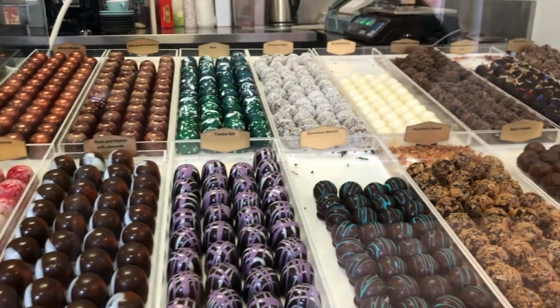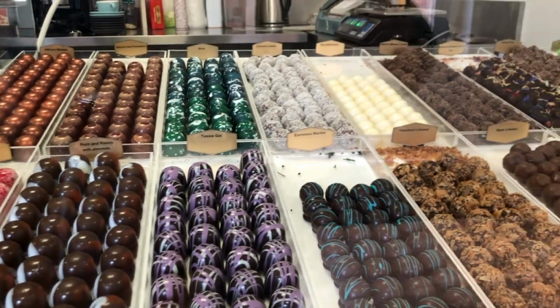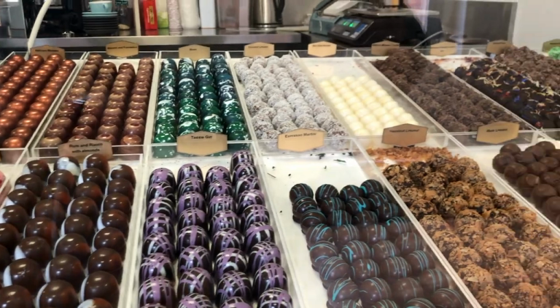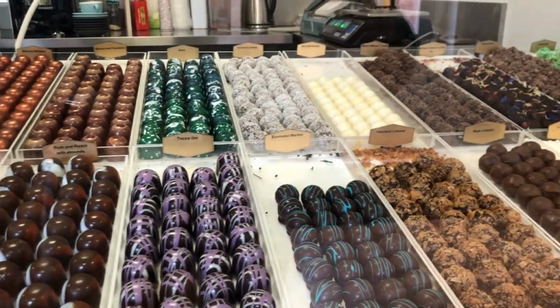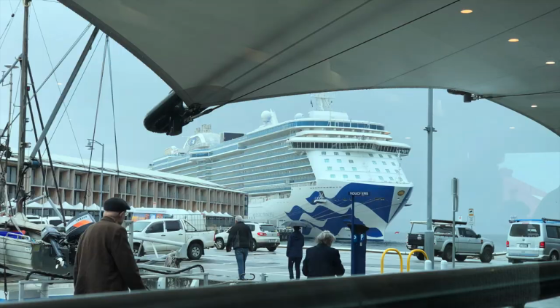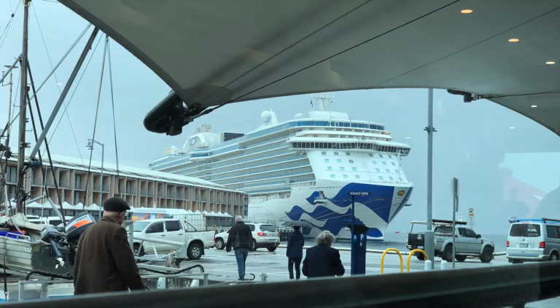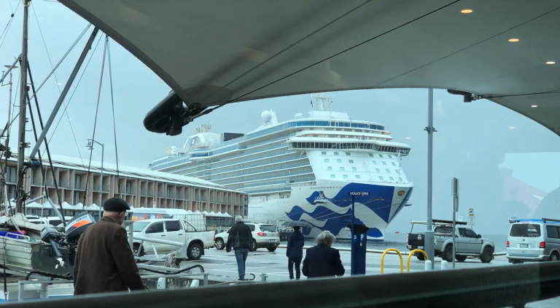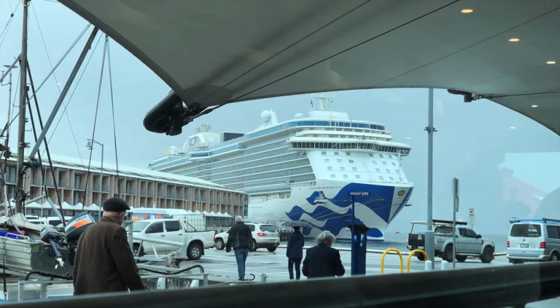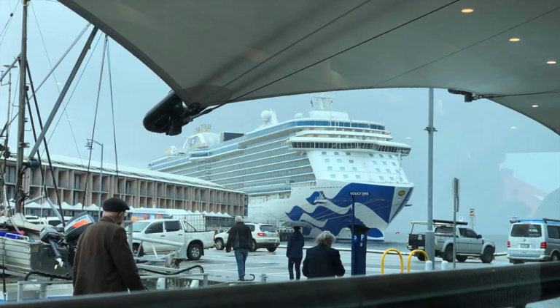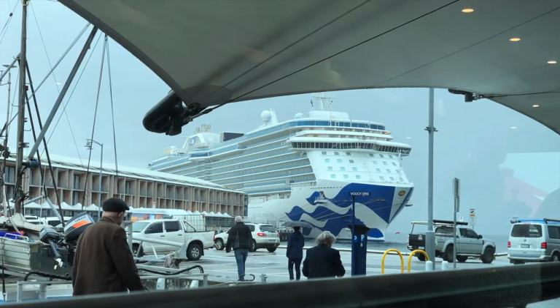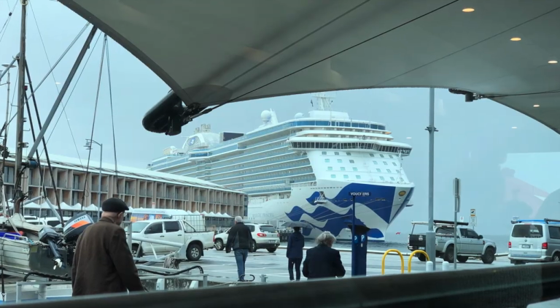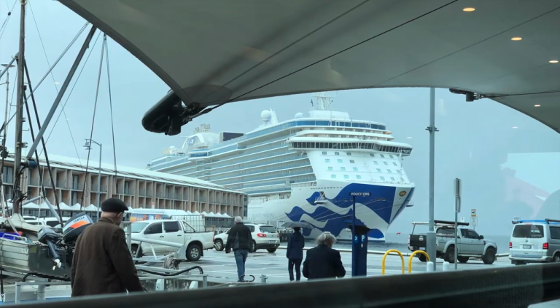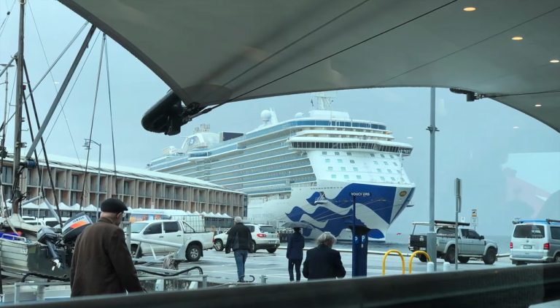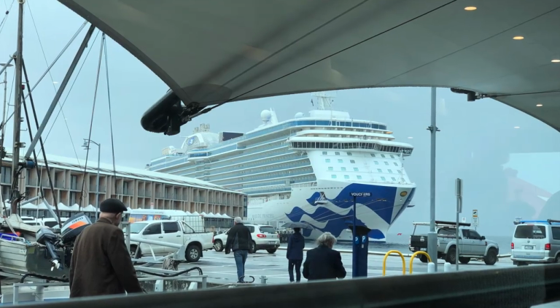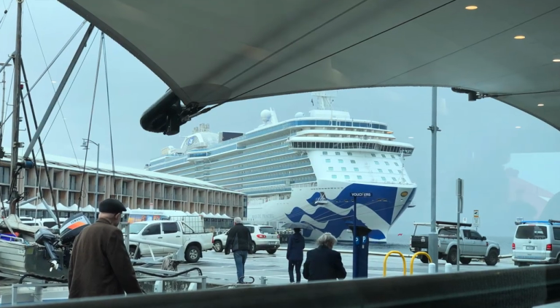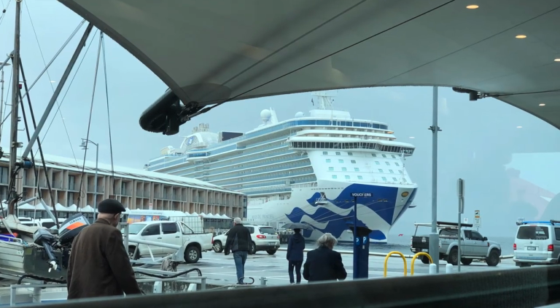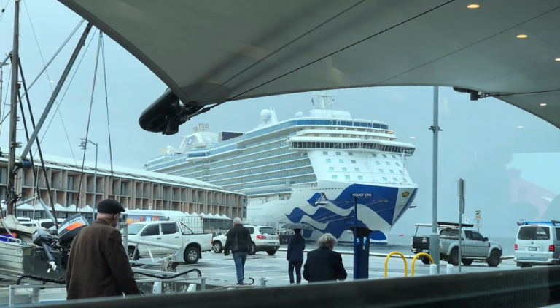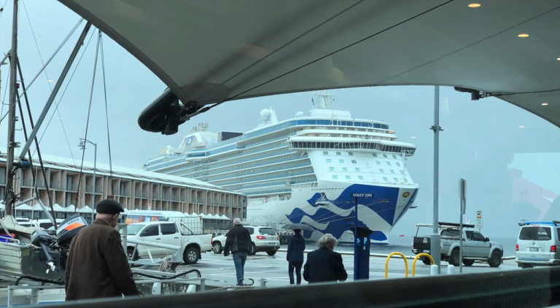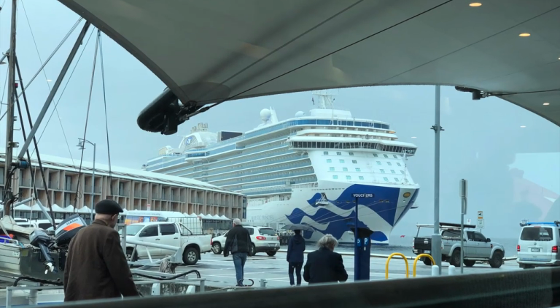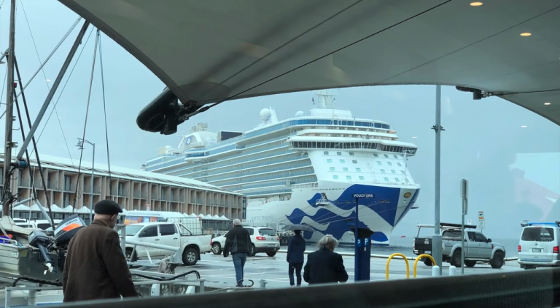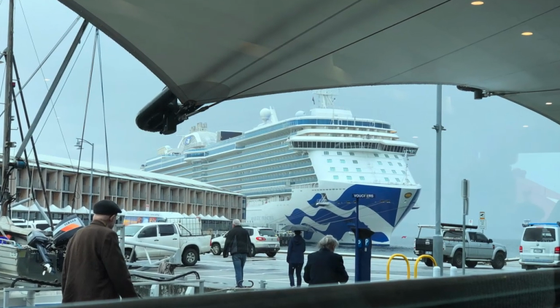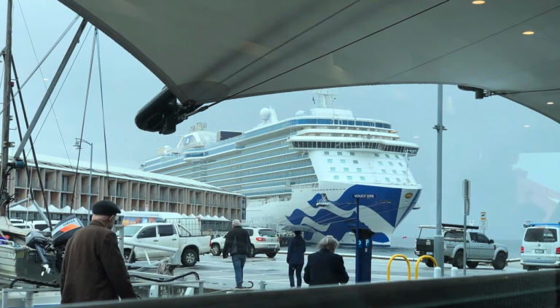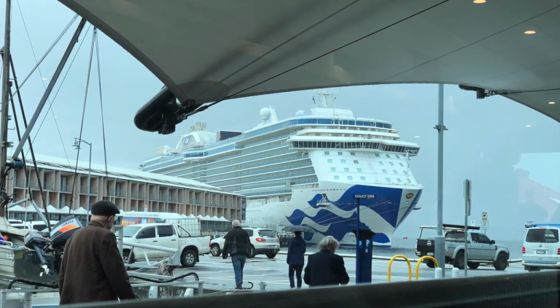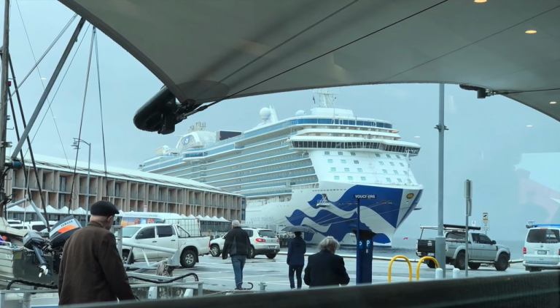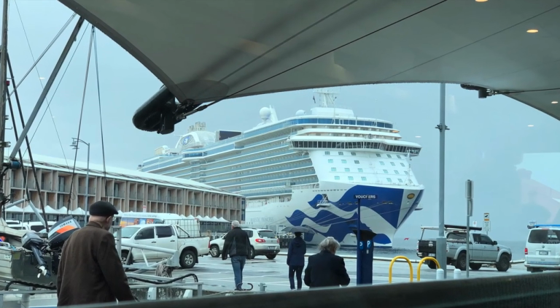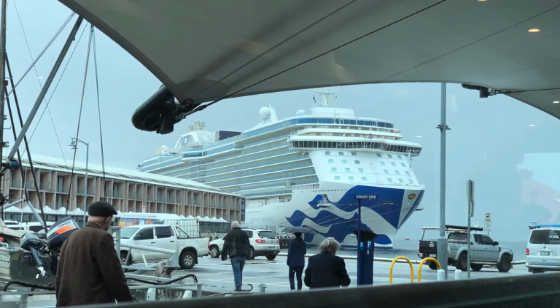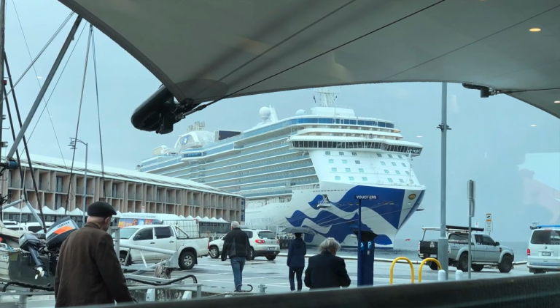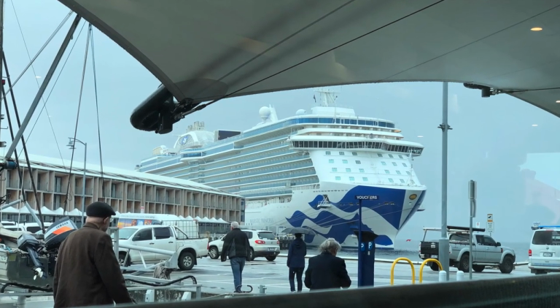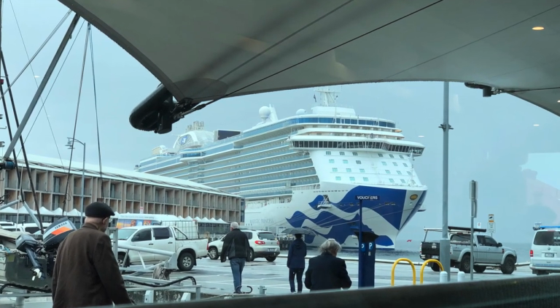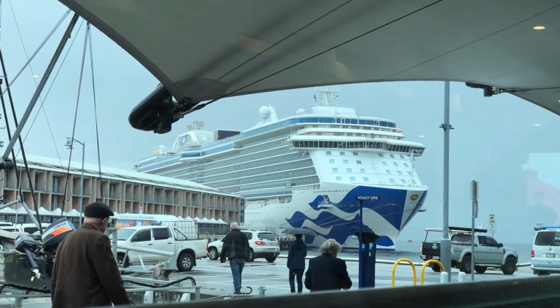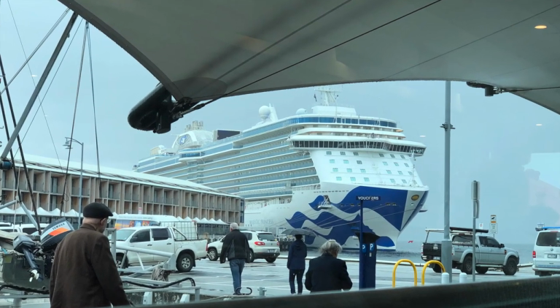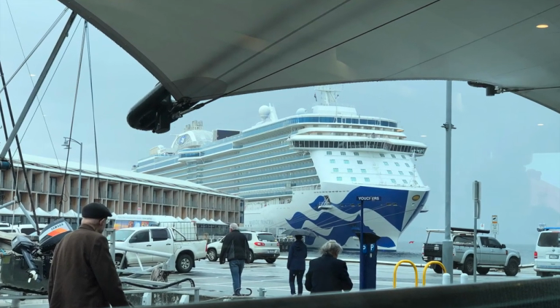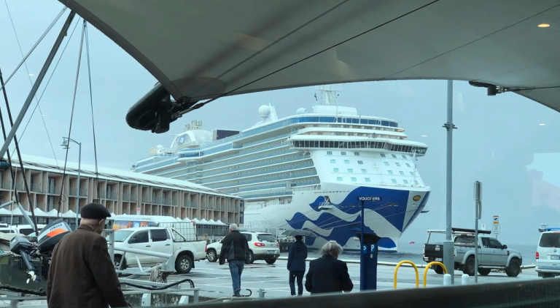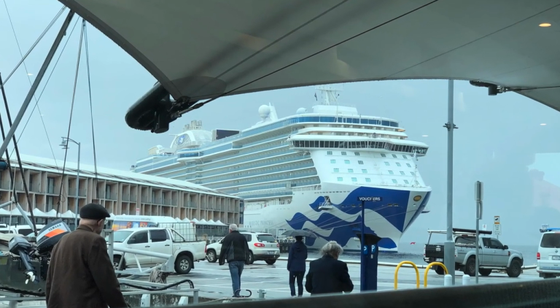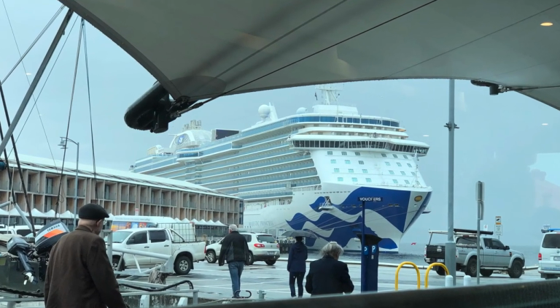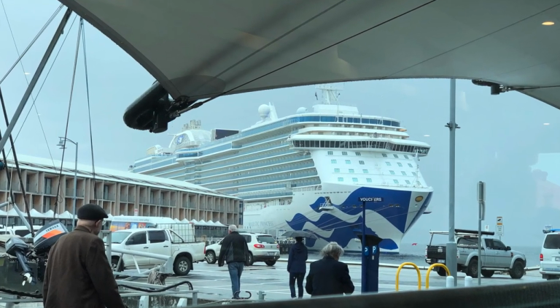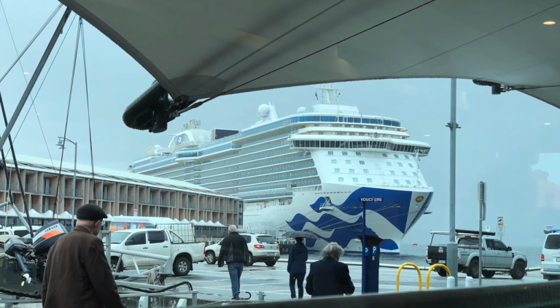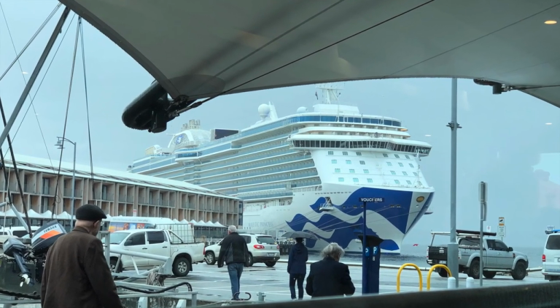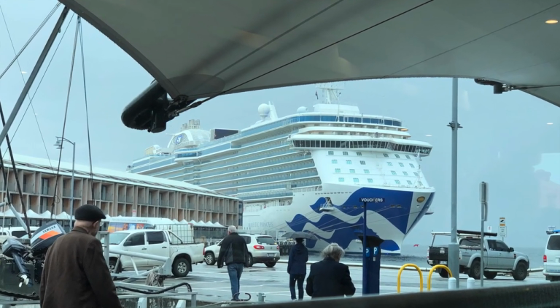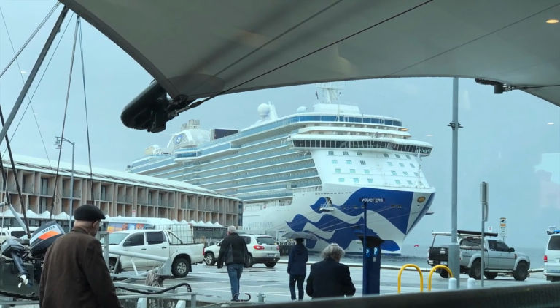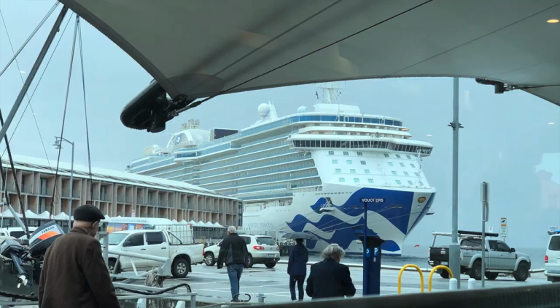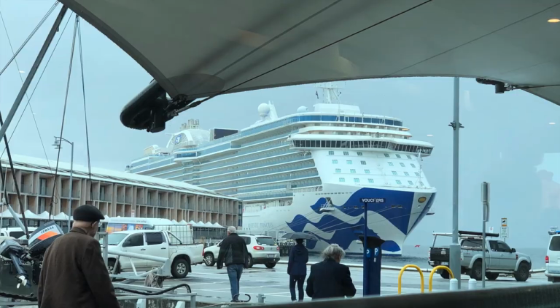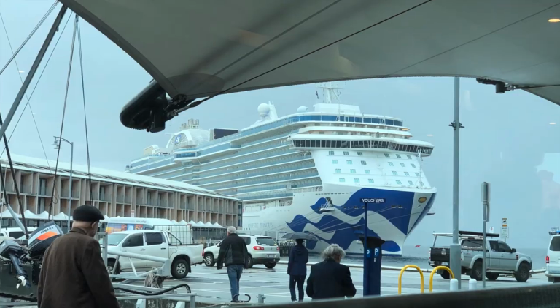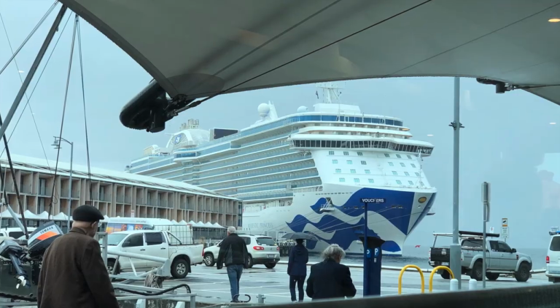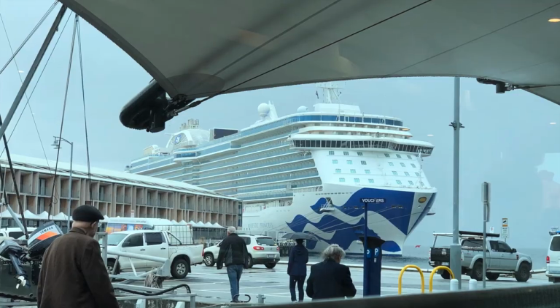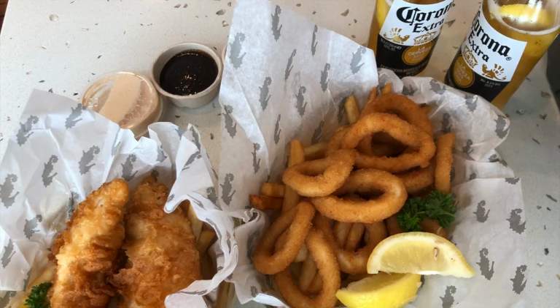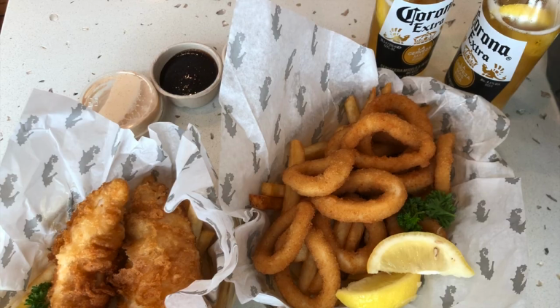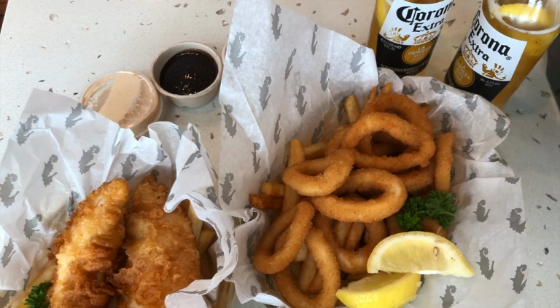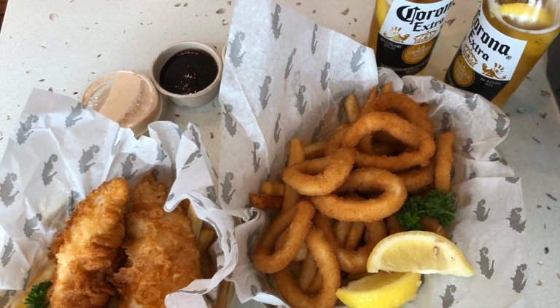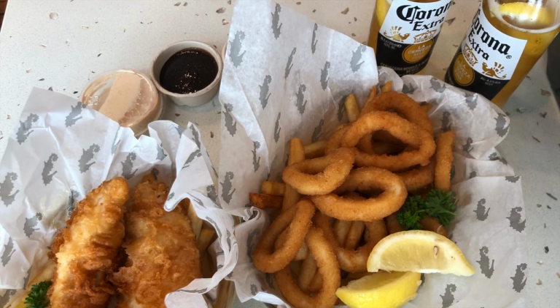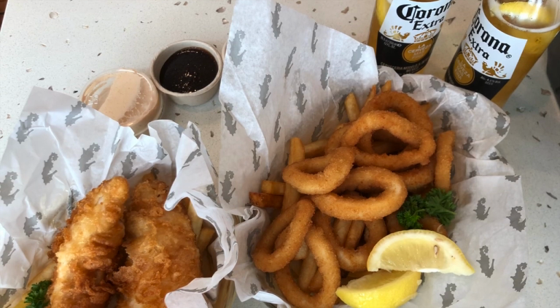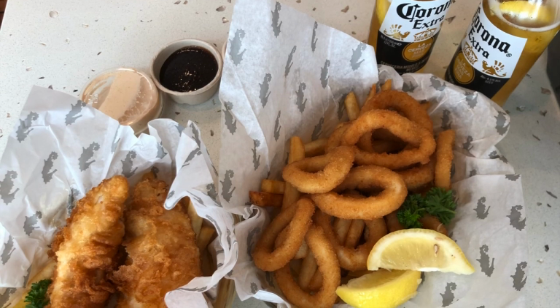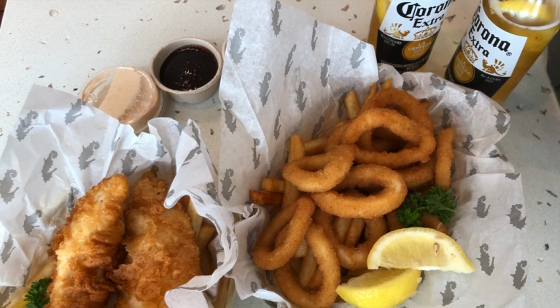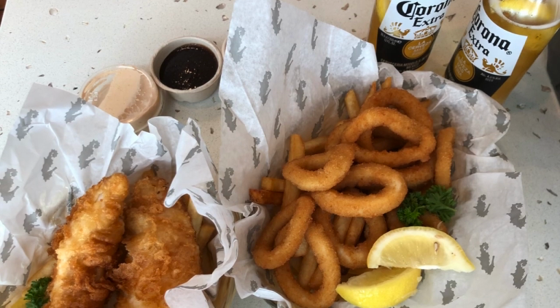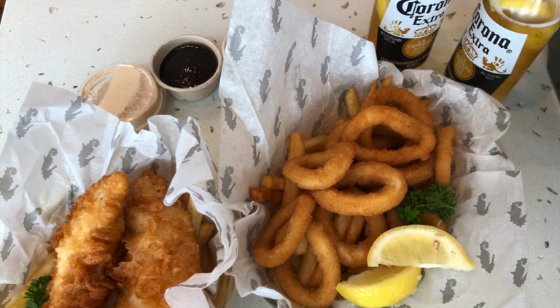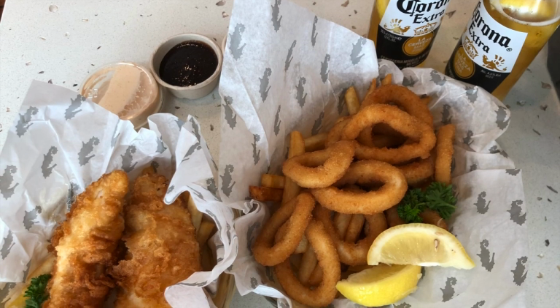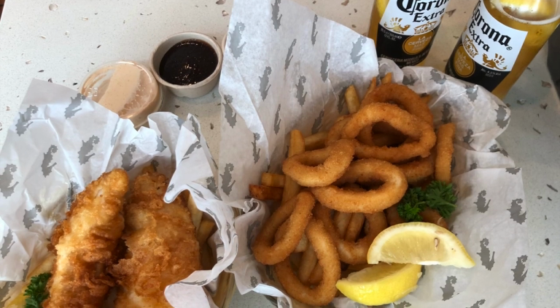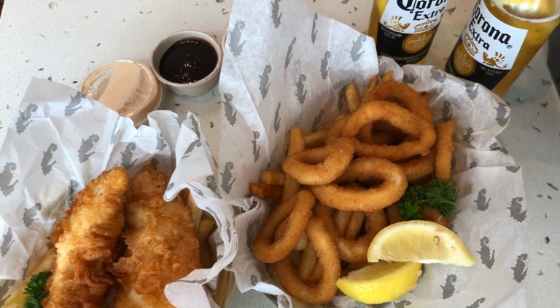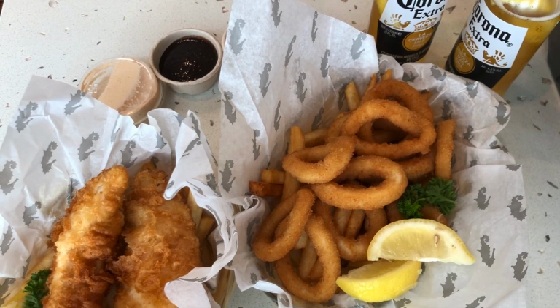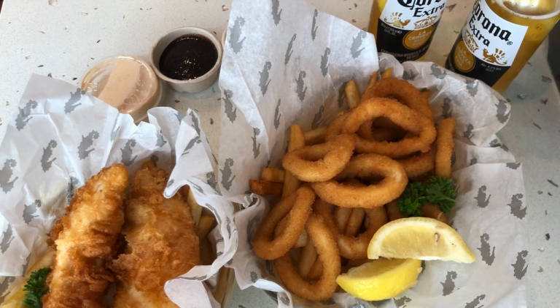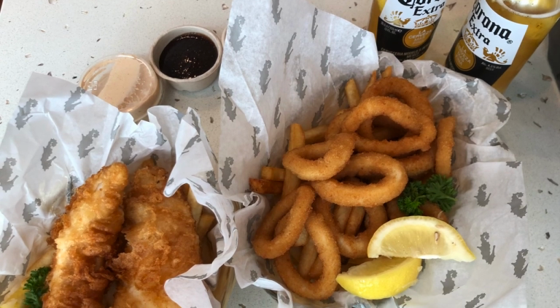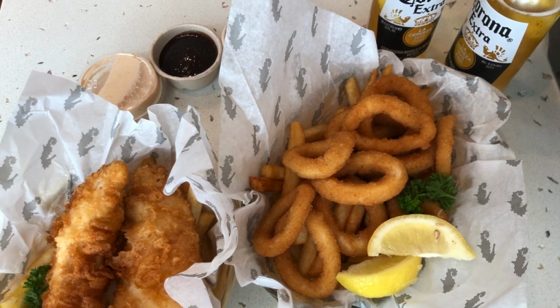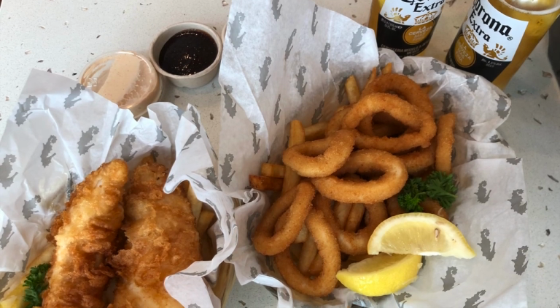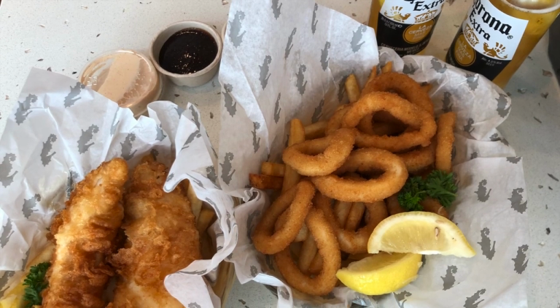After that, it was time to find a proper lunch. We stopped in at a local restaurant and enjoyed a fantastic meal with an icy cold corona.